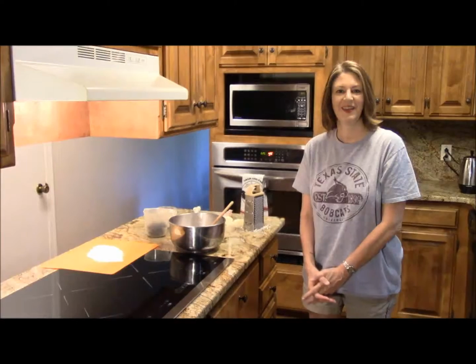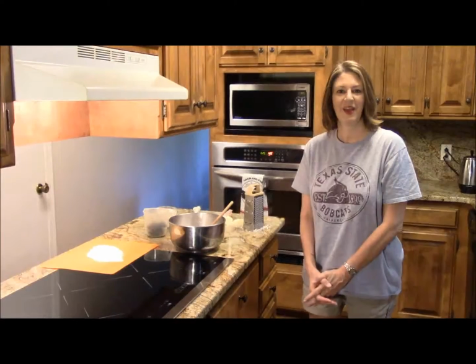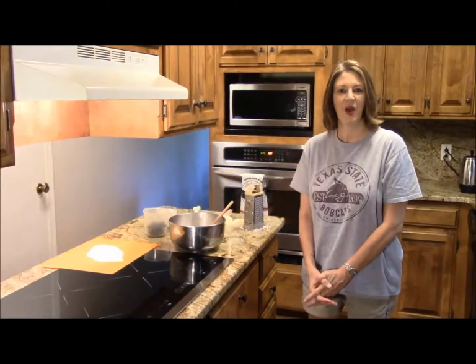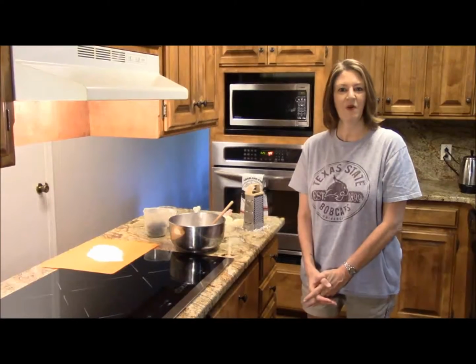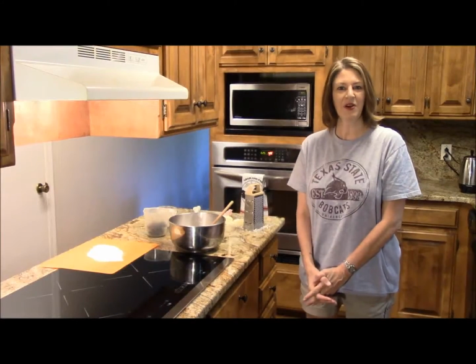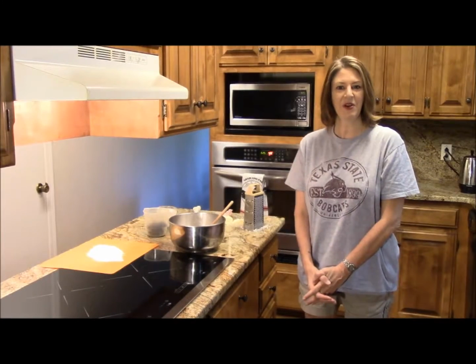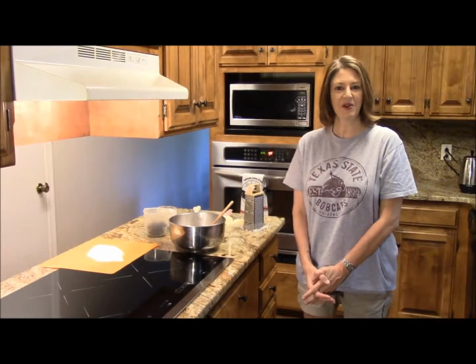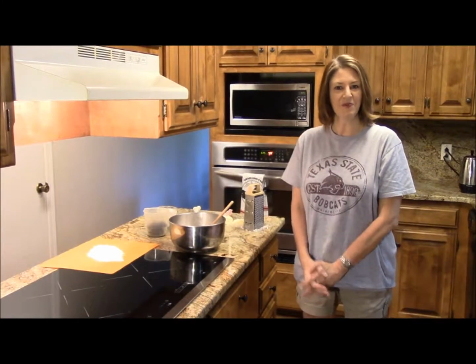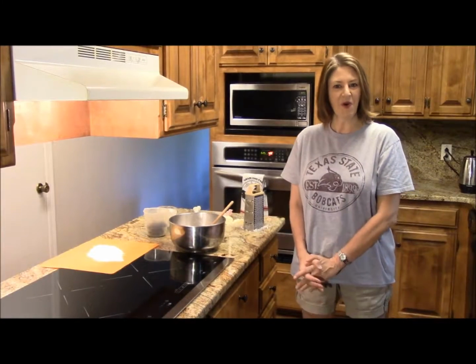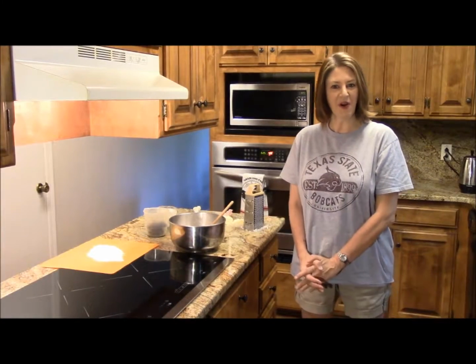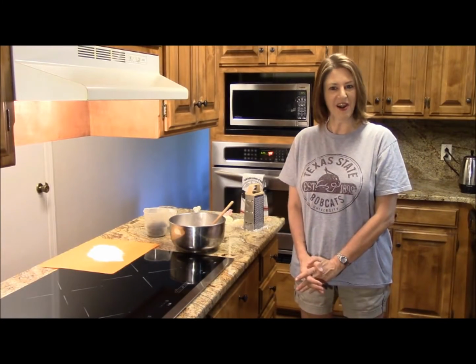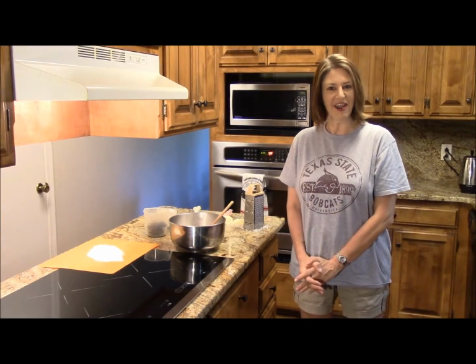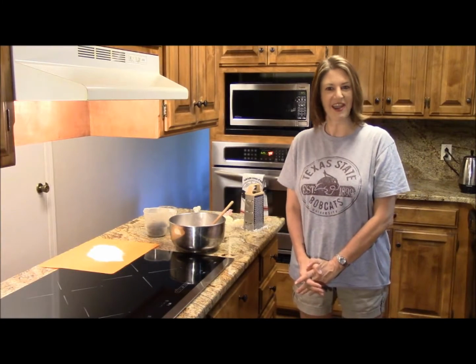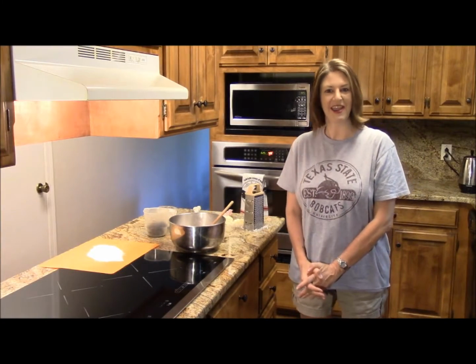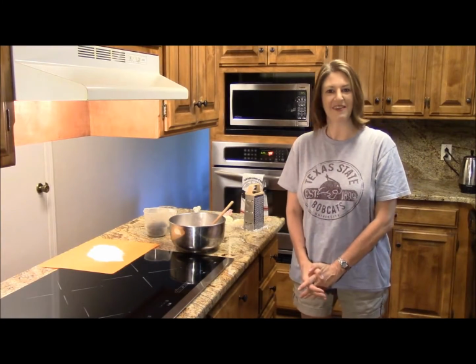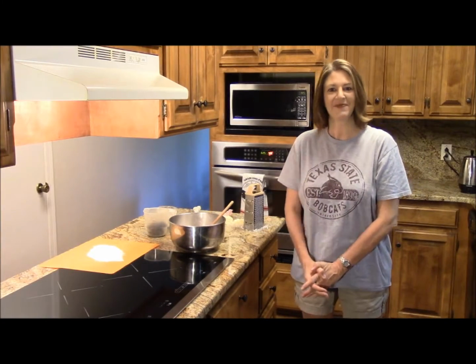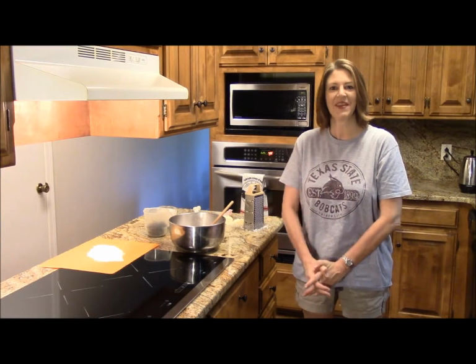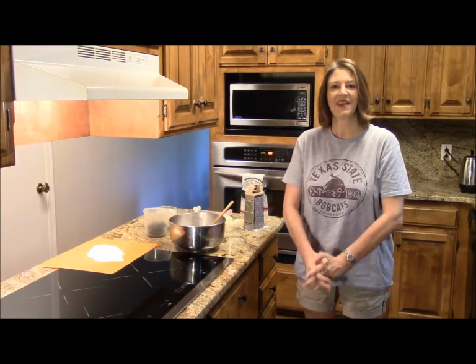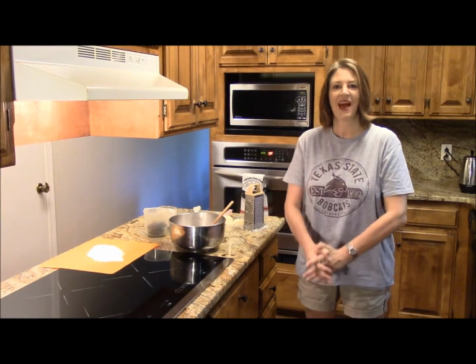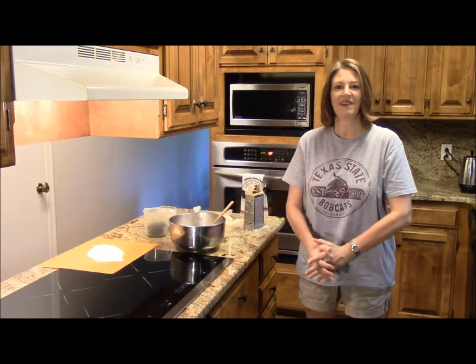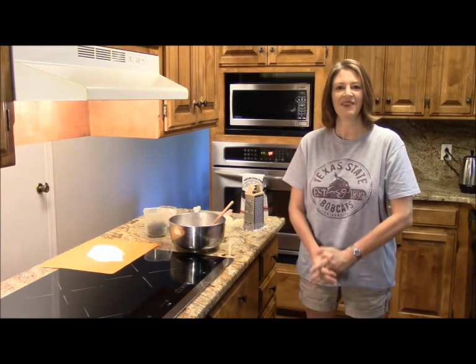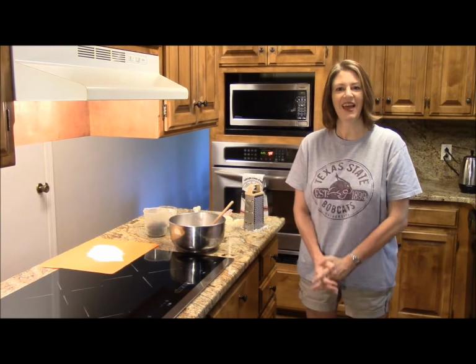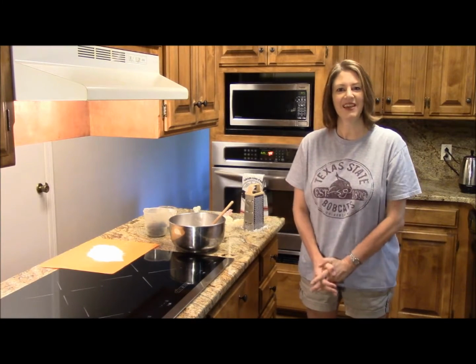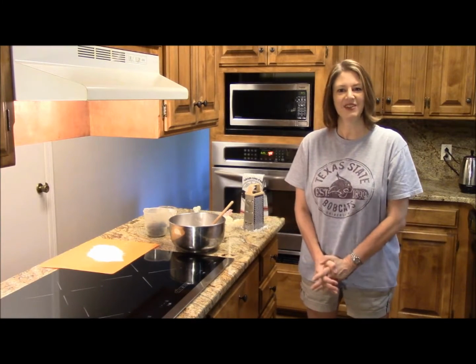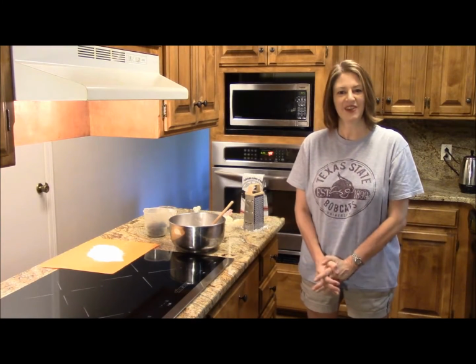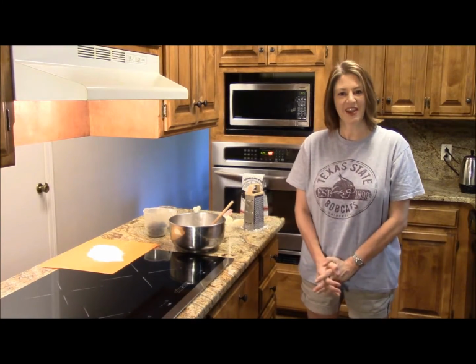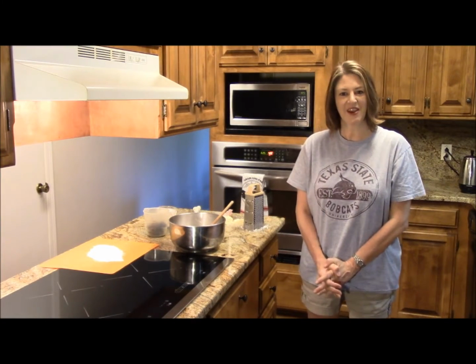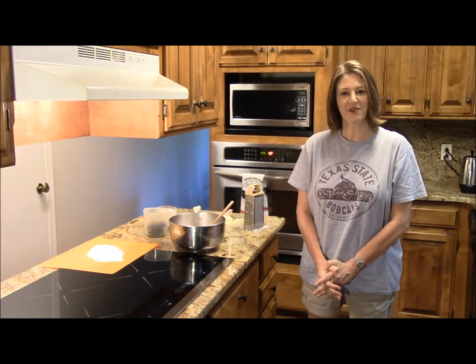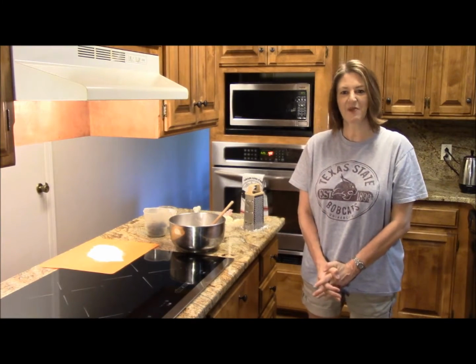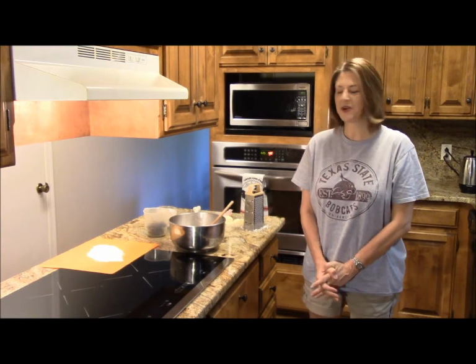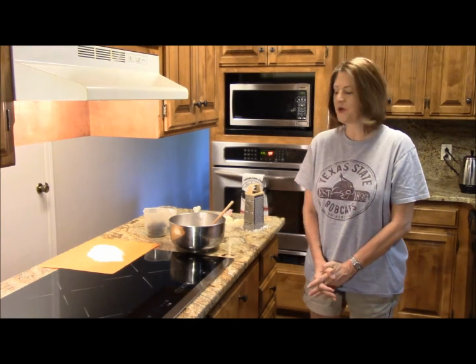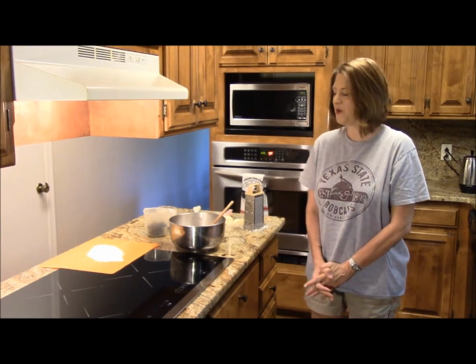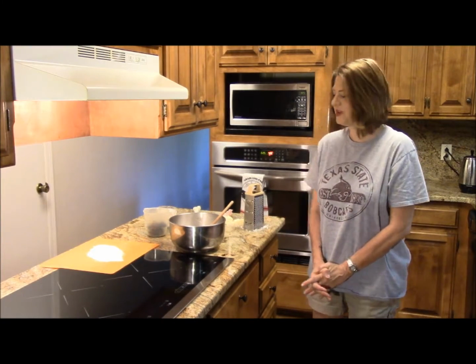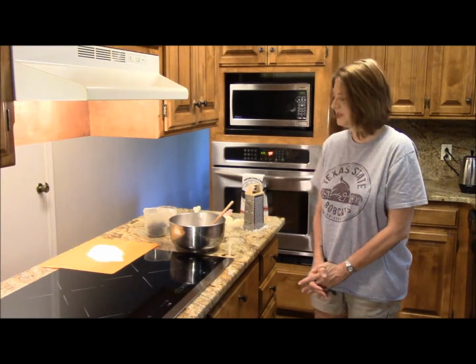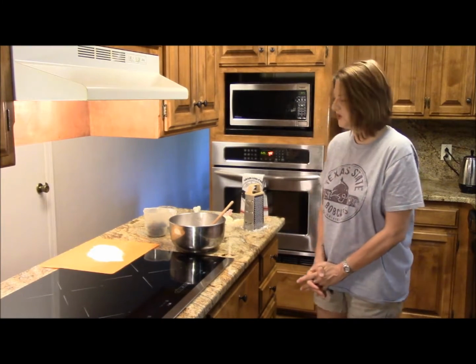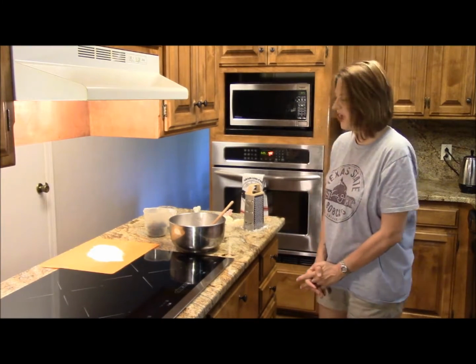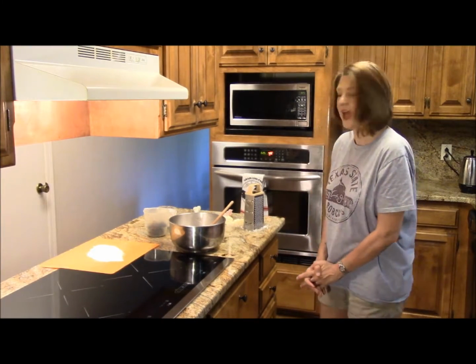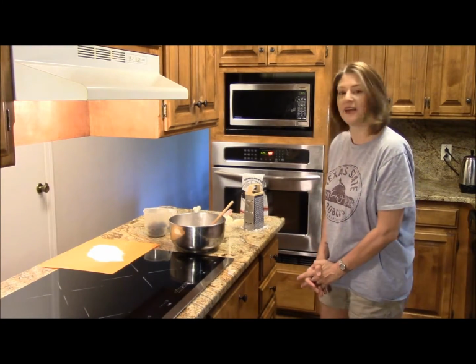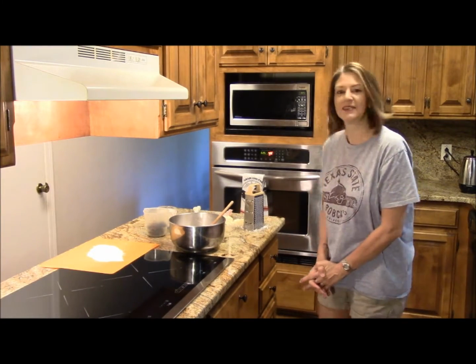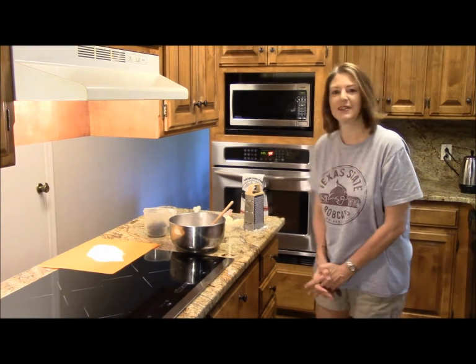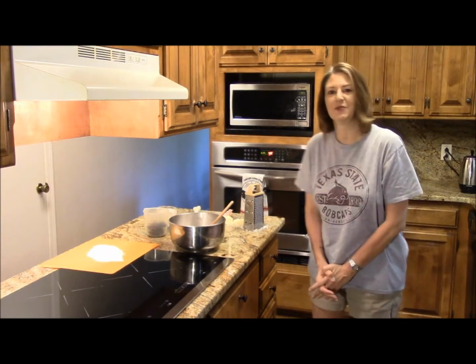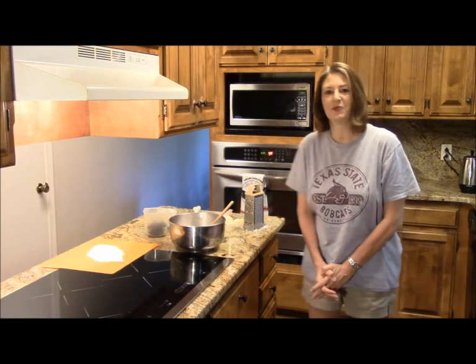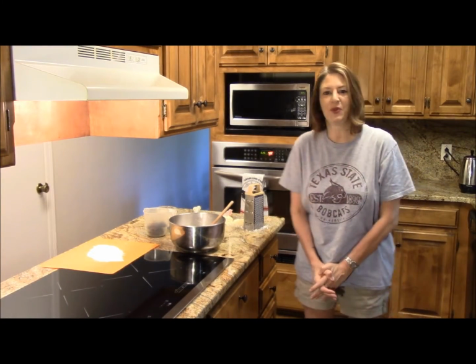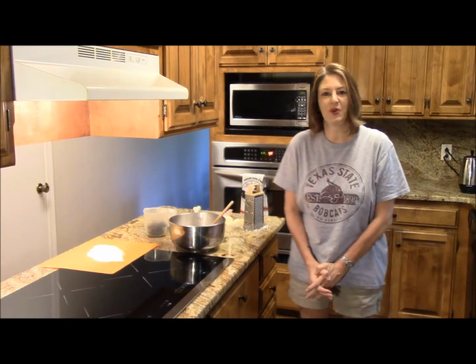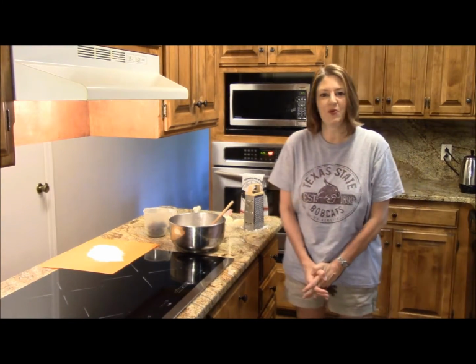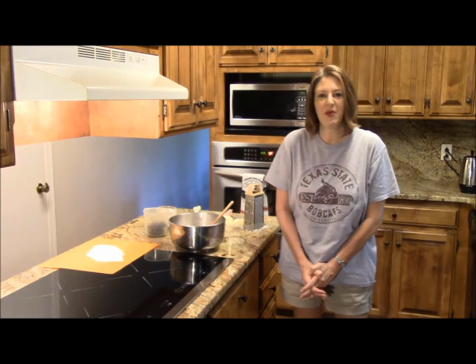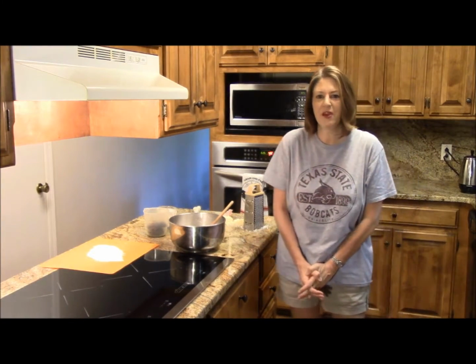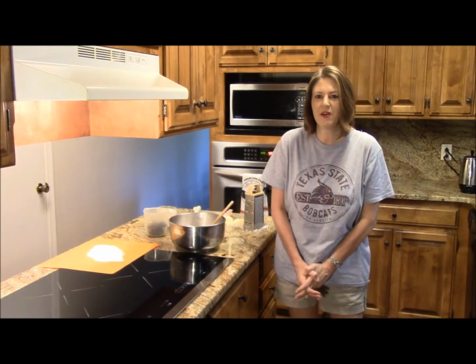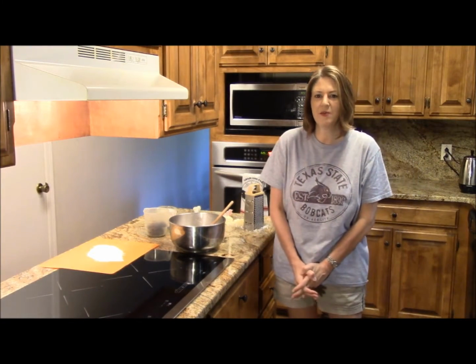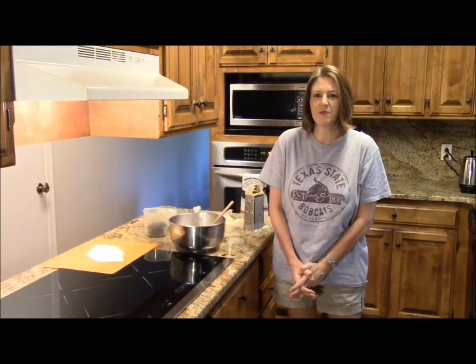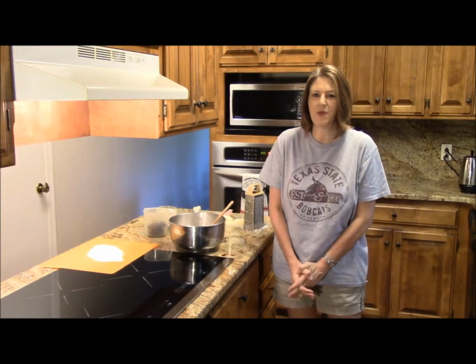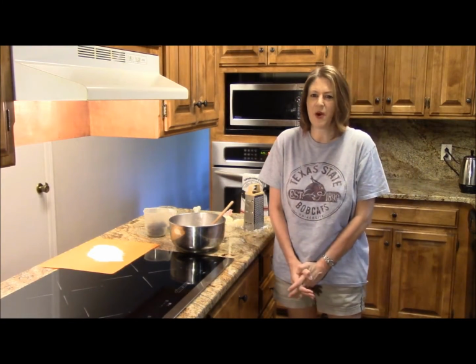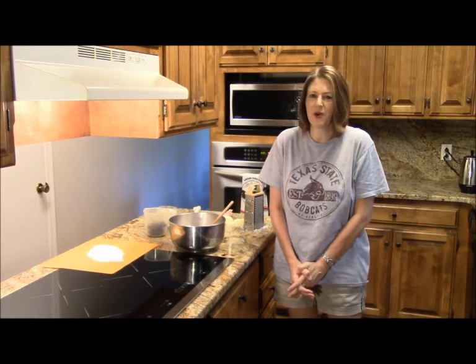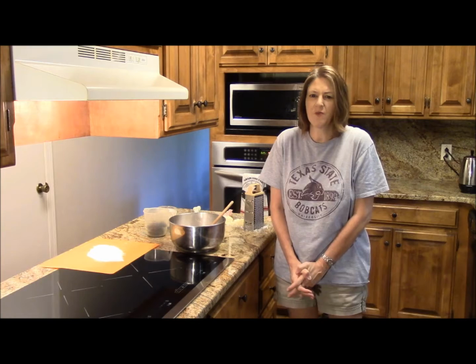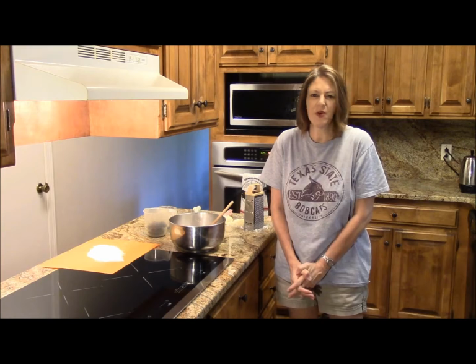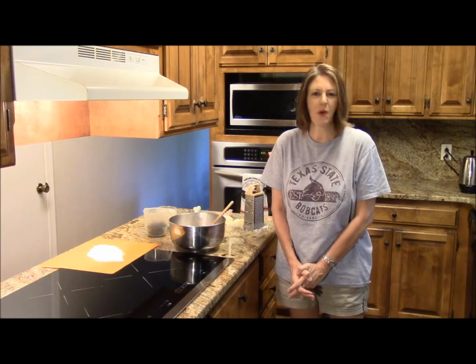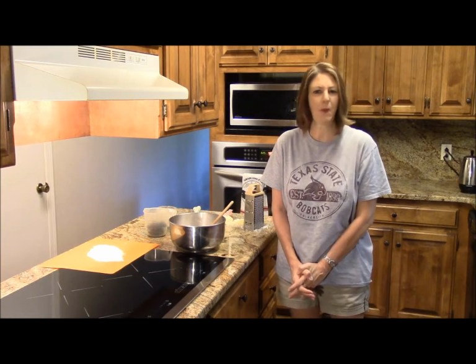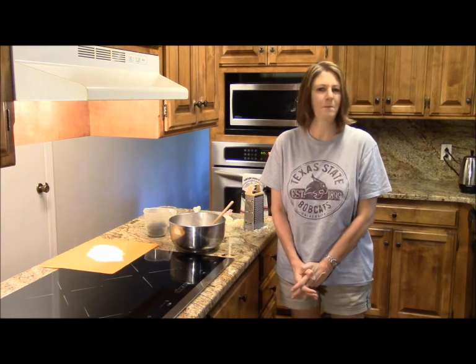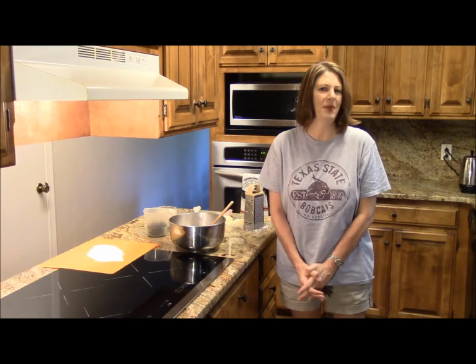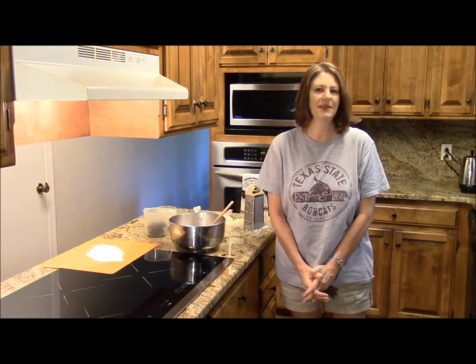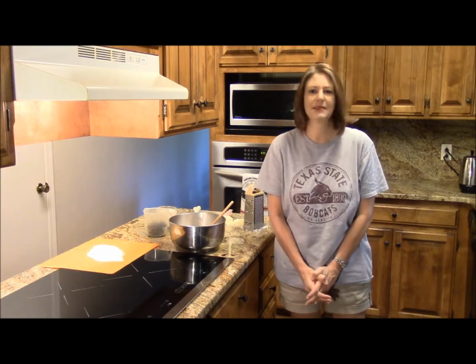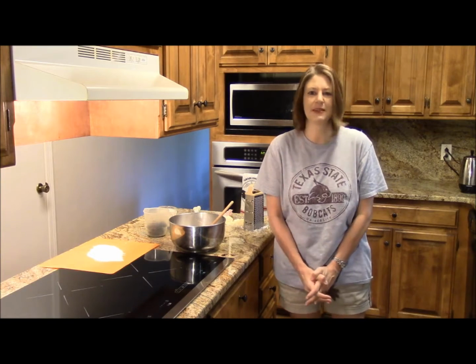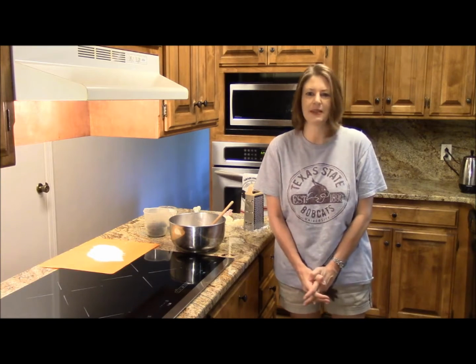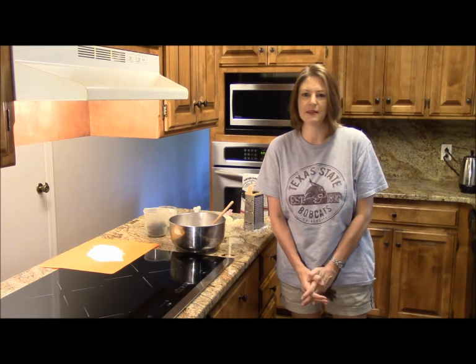Good morning. I'm glad you're here. We're going to have some blueberry buttermilk biscuits.